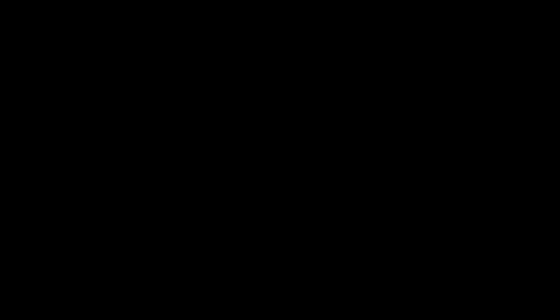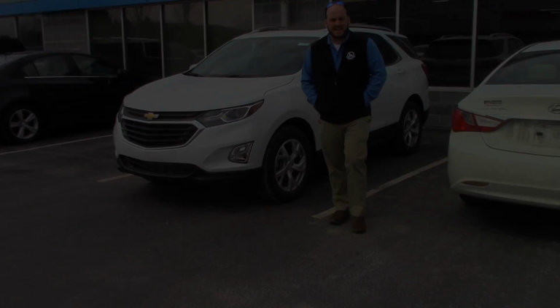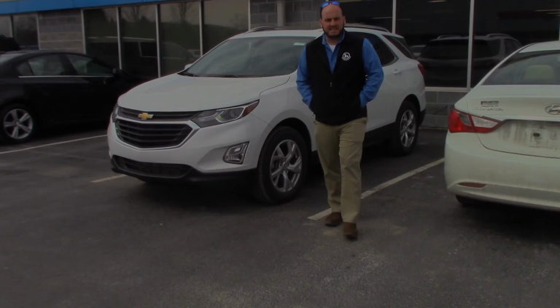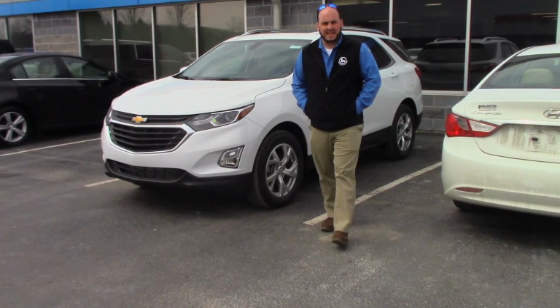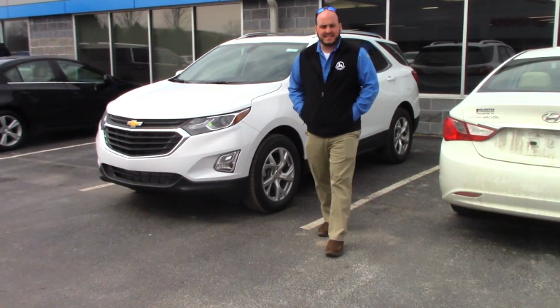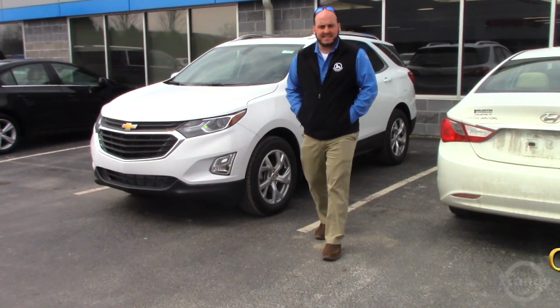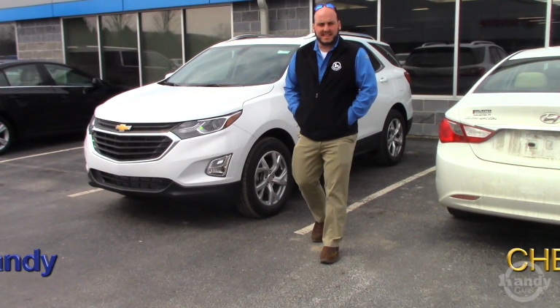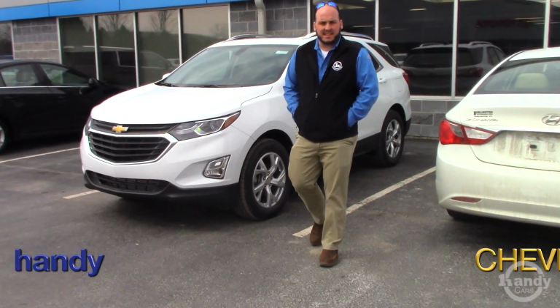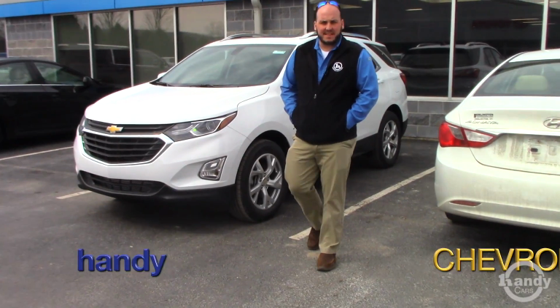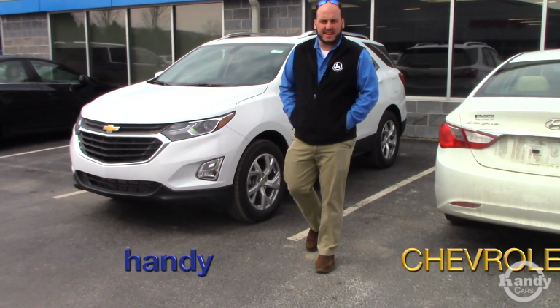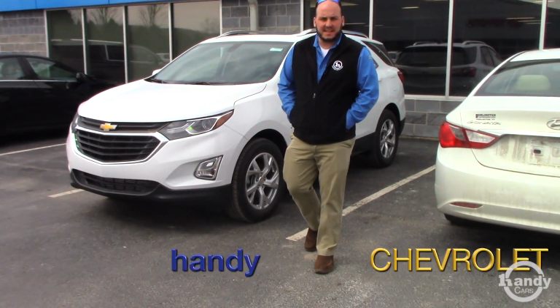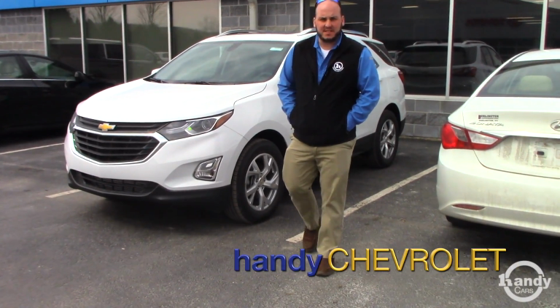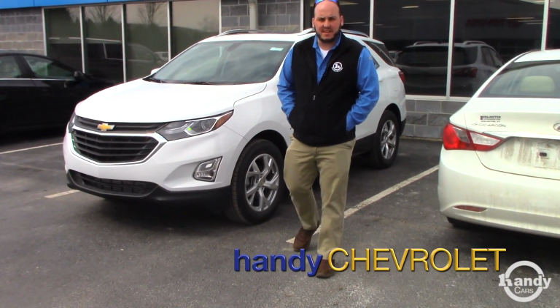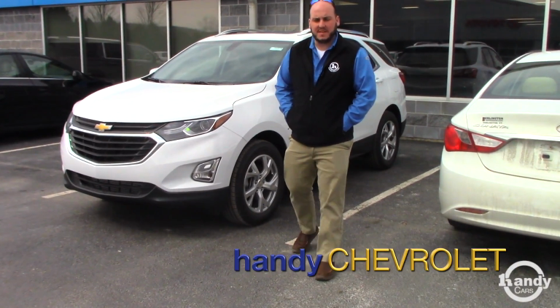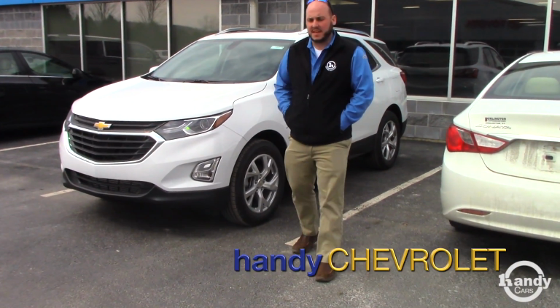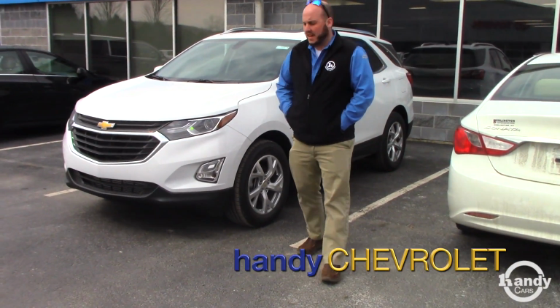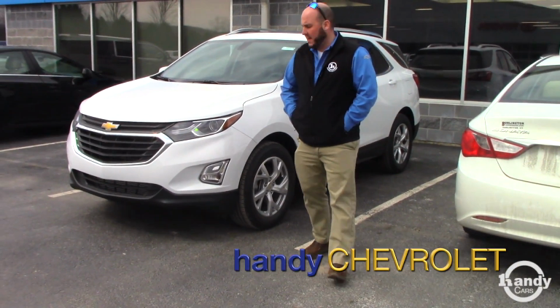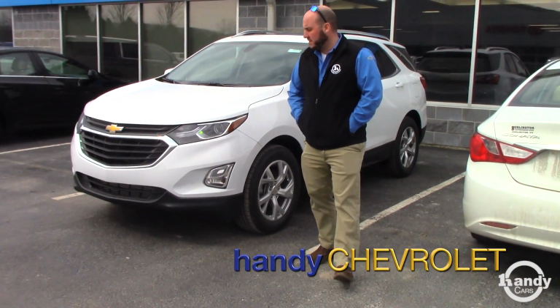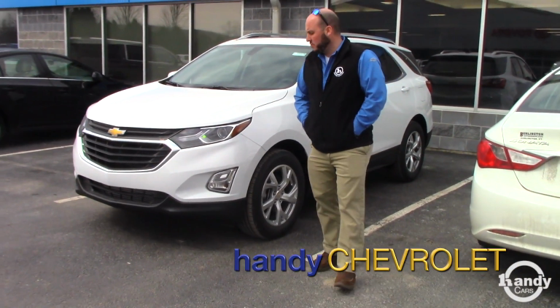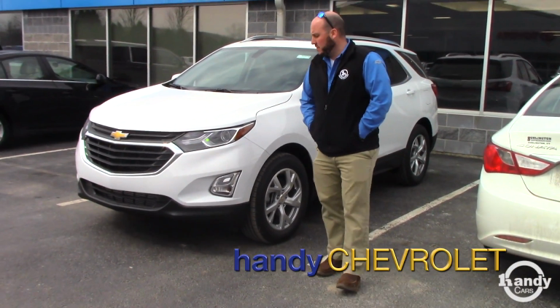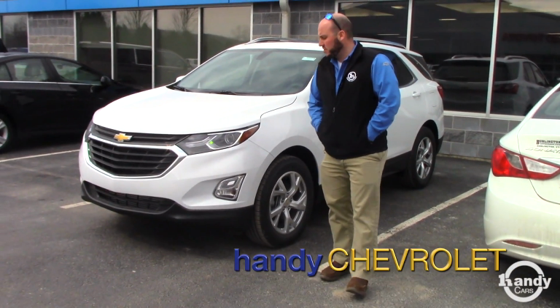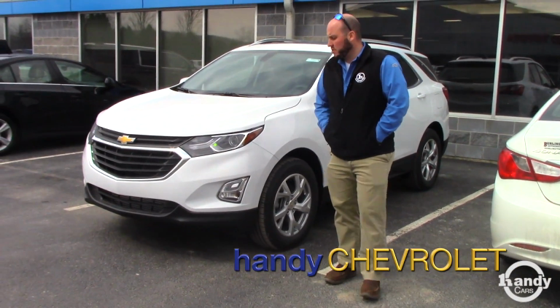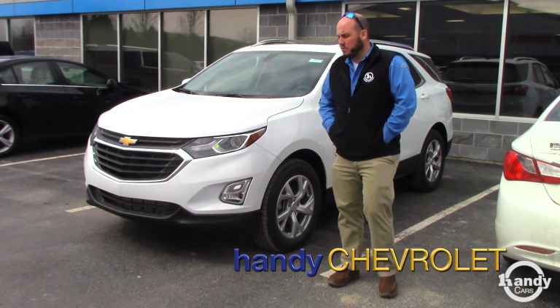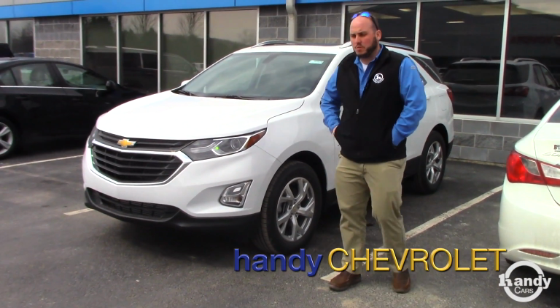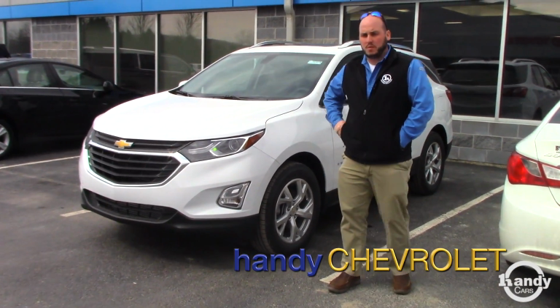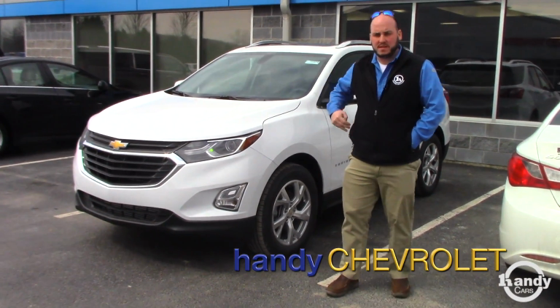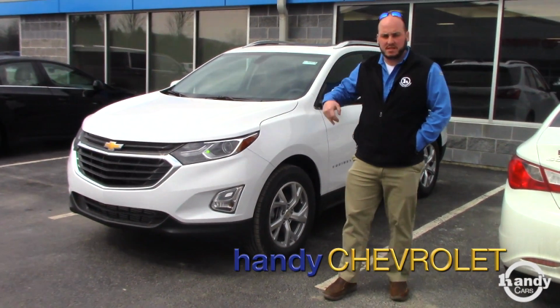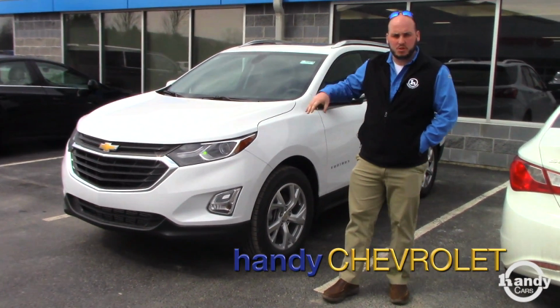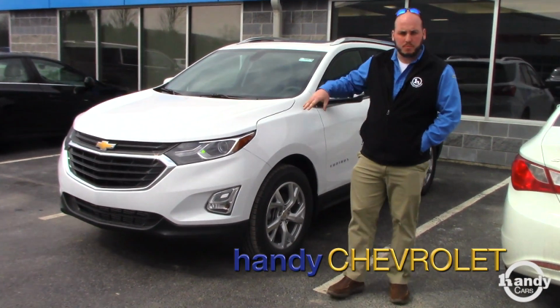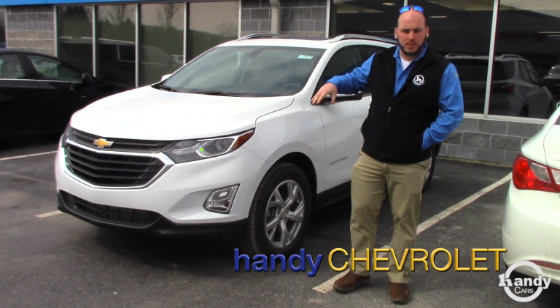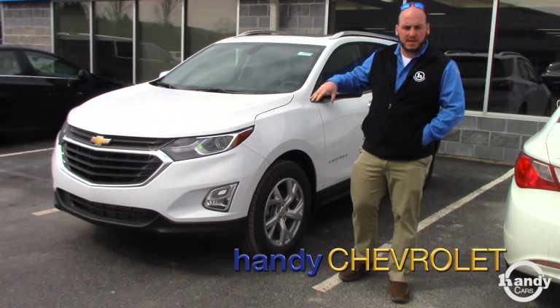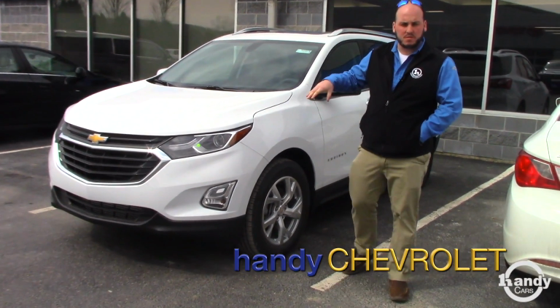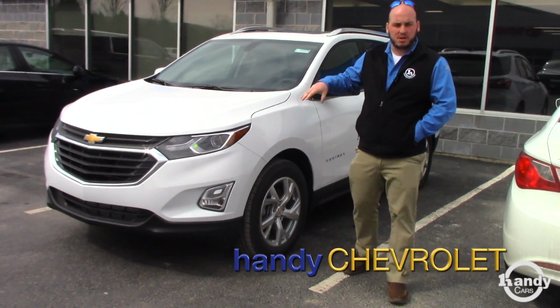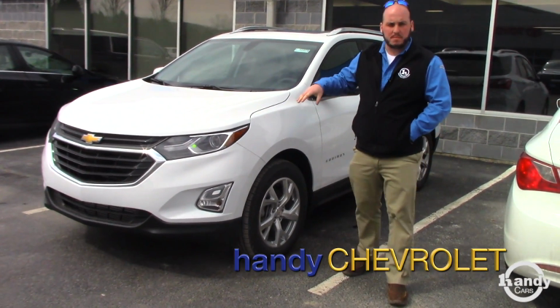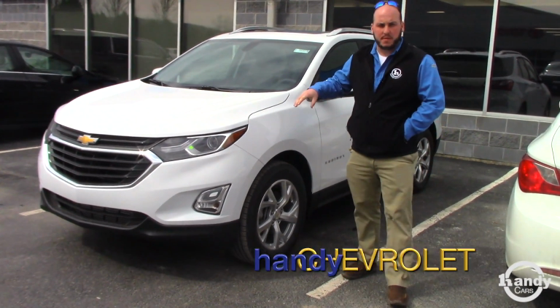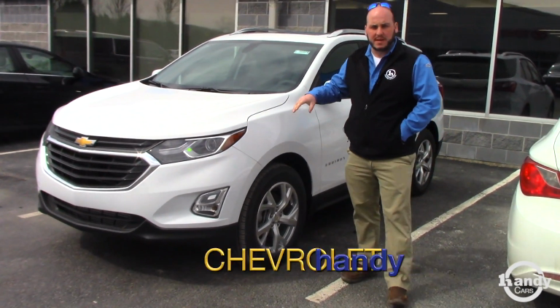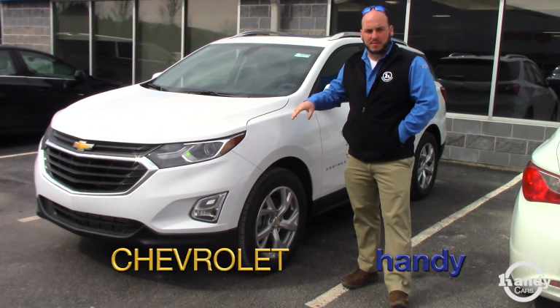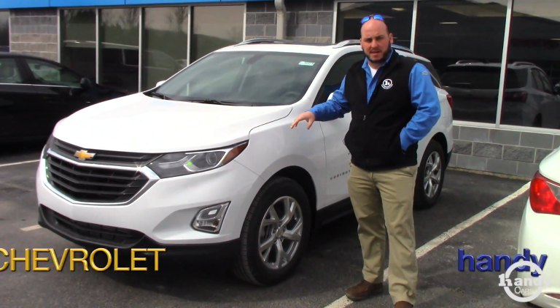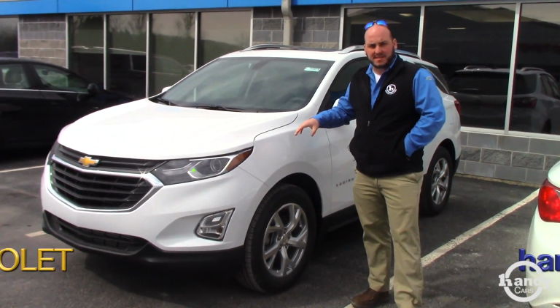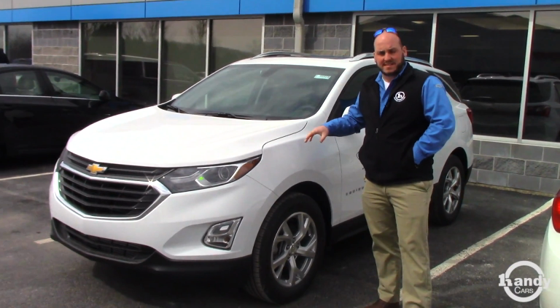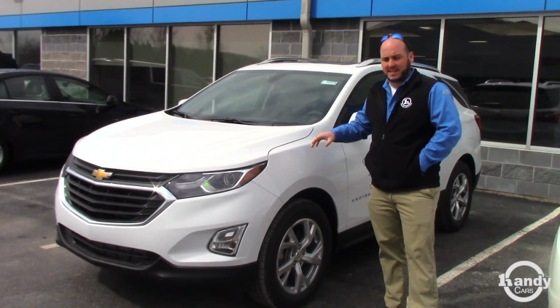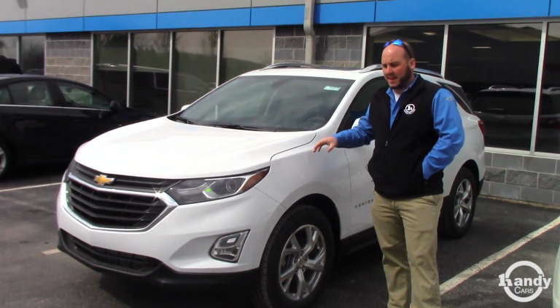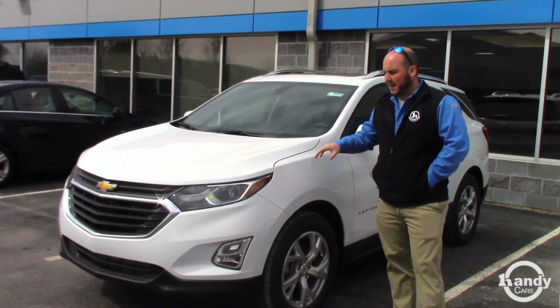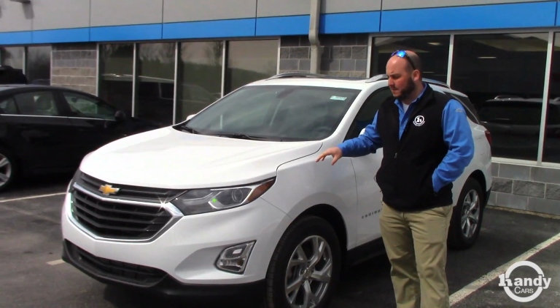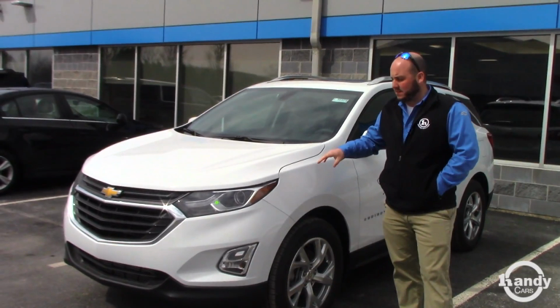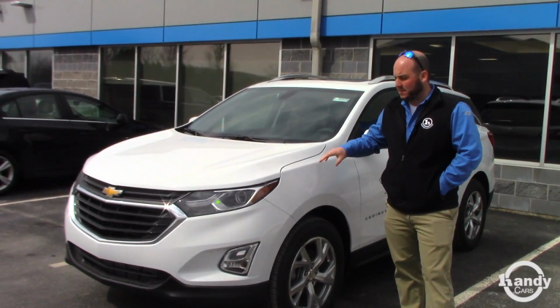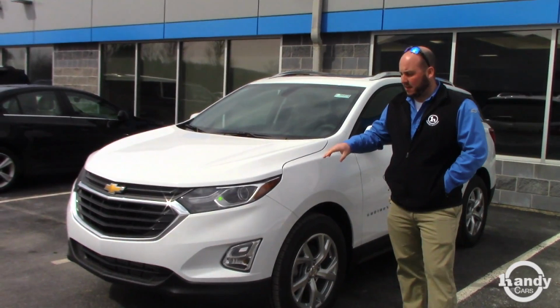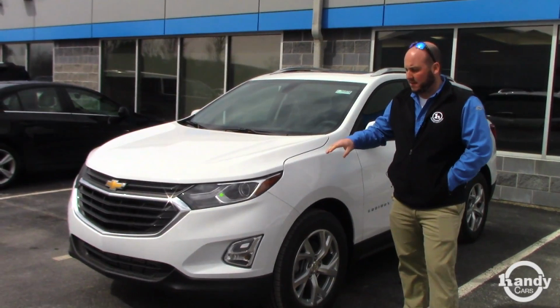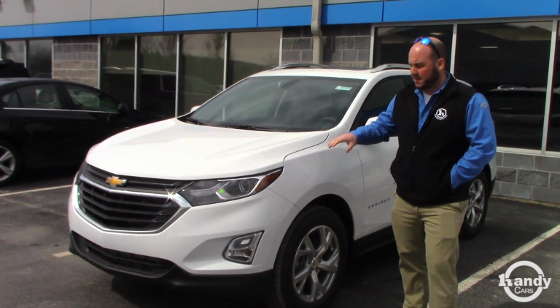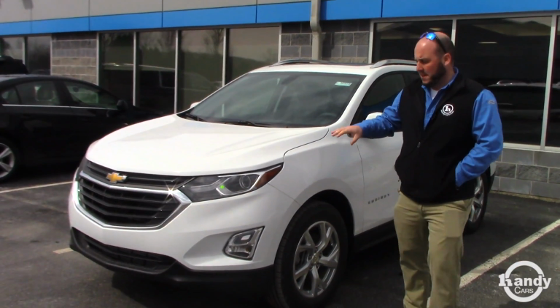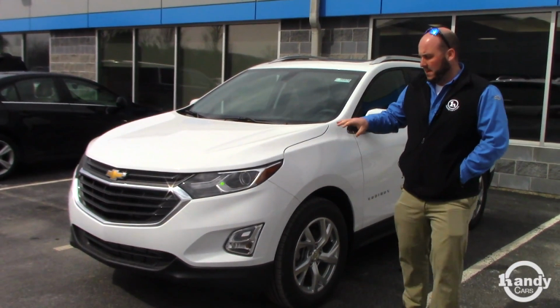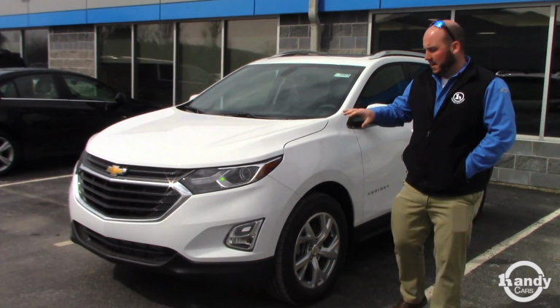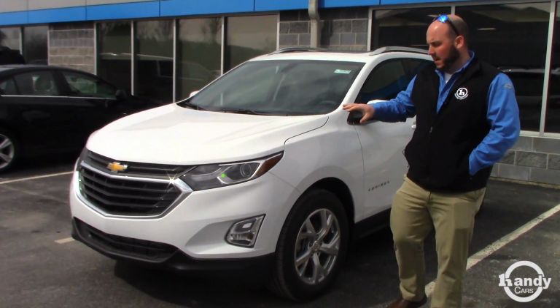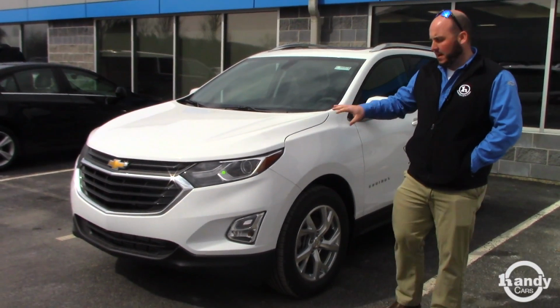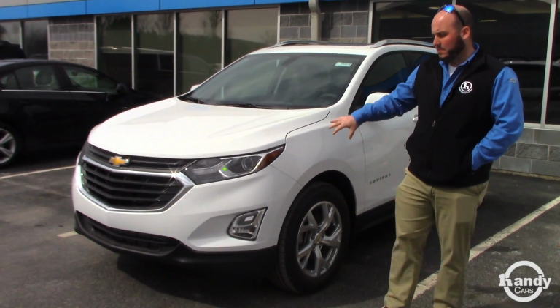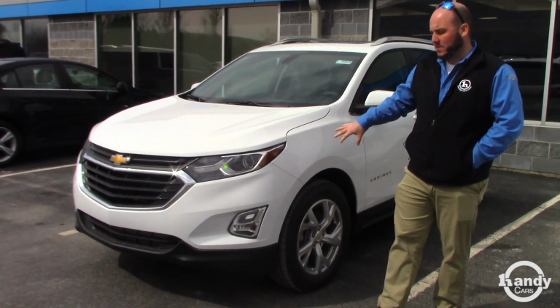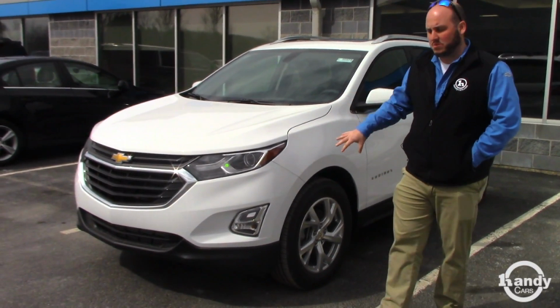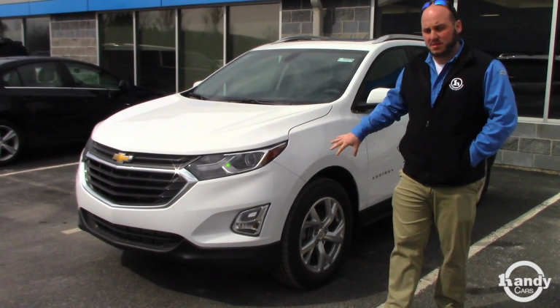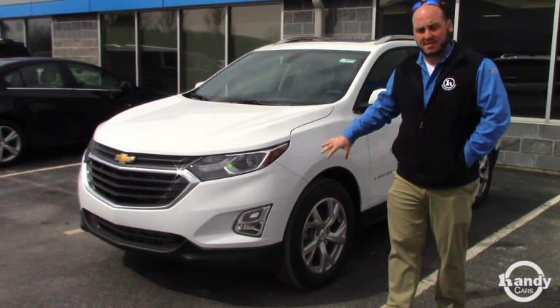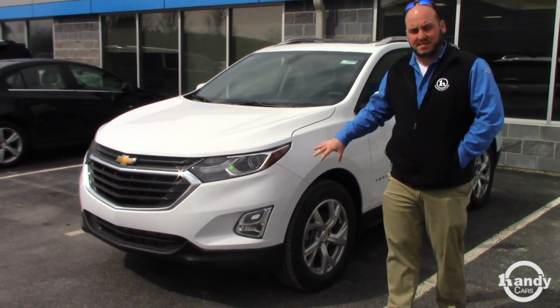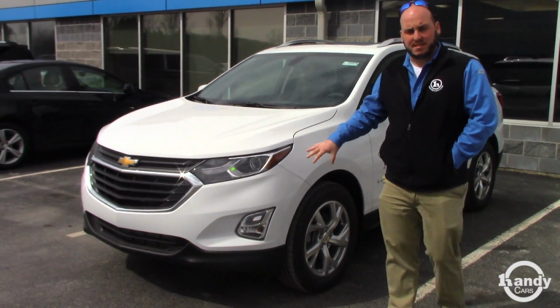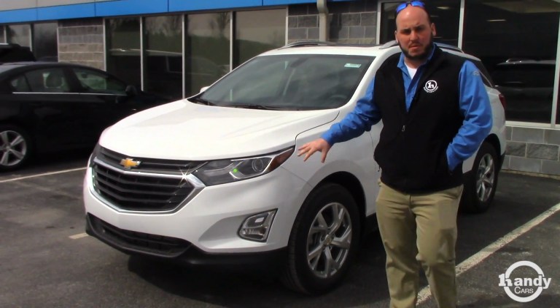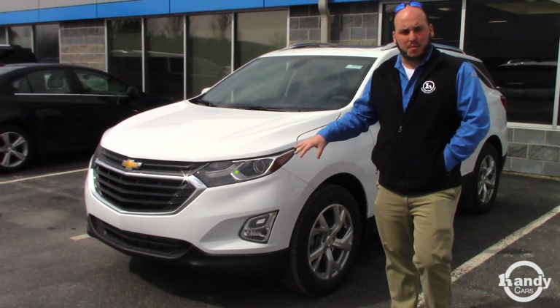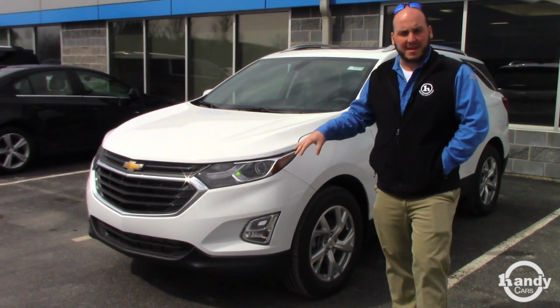Hey Glenn, Seth here at HandyChevy. Just wanted to show you one of the 2.0 Turbo Equinox's that I have in stock. This one is in Summit White.